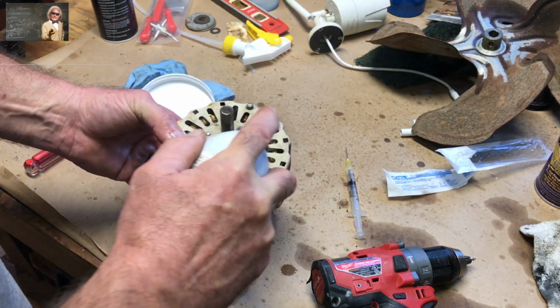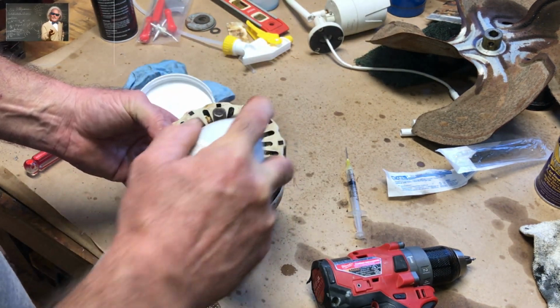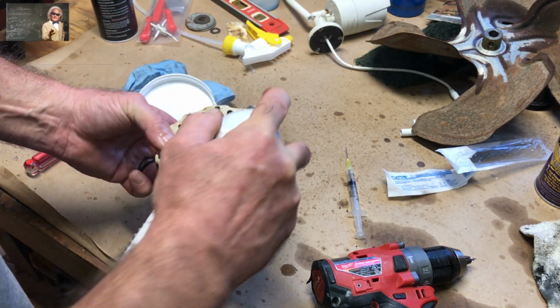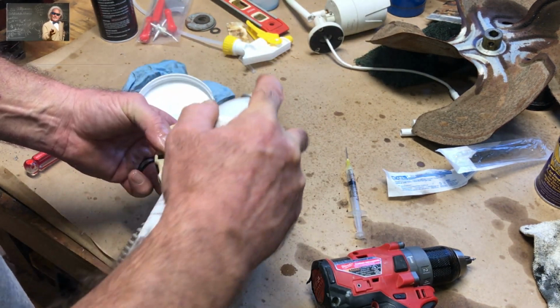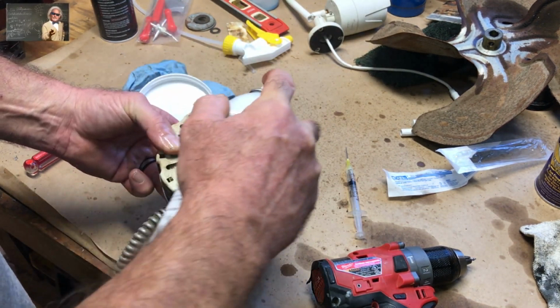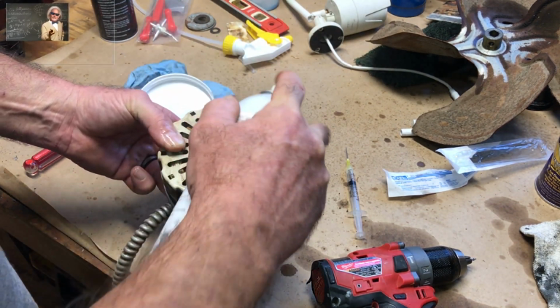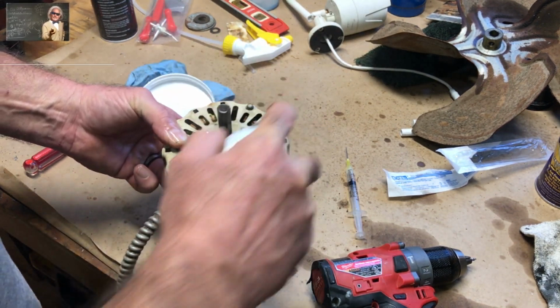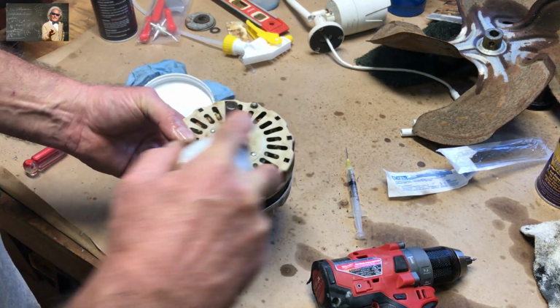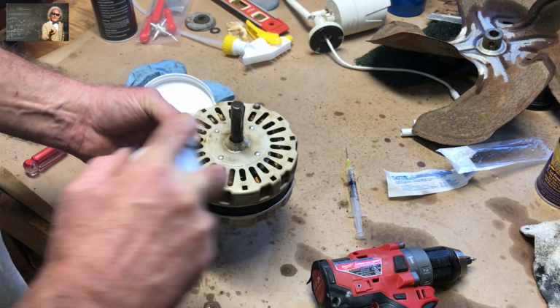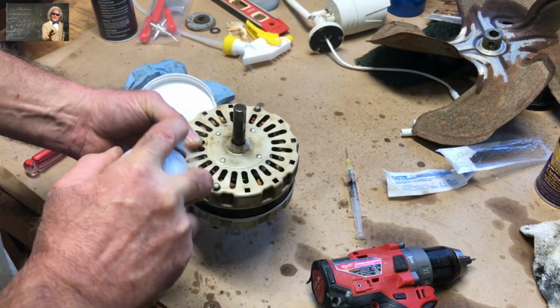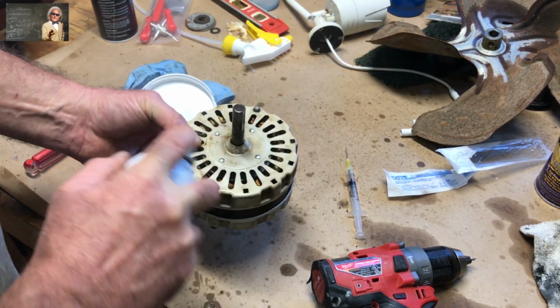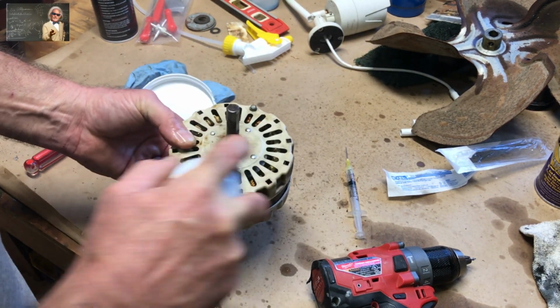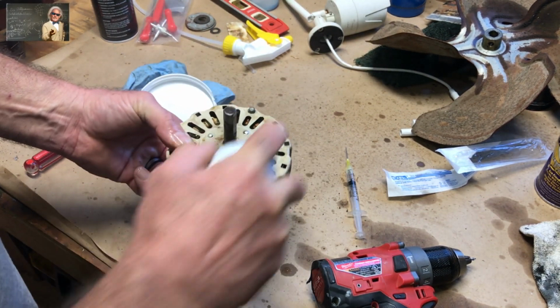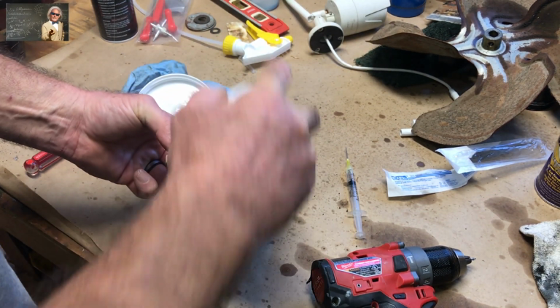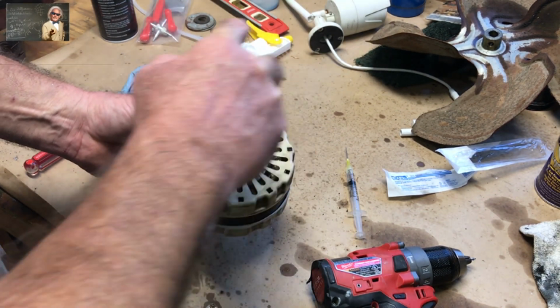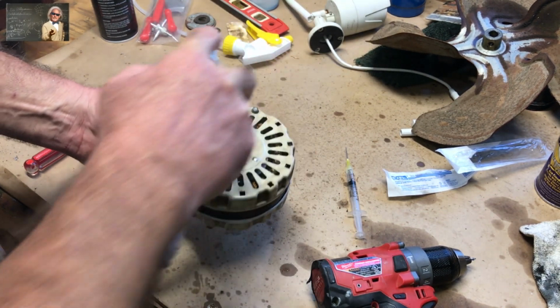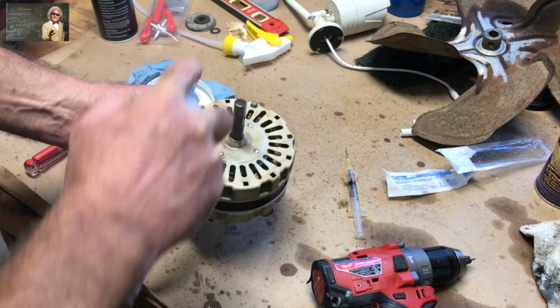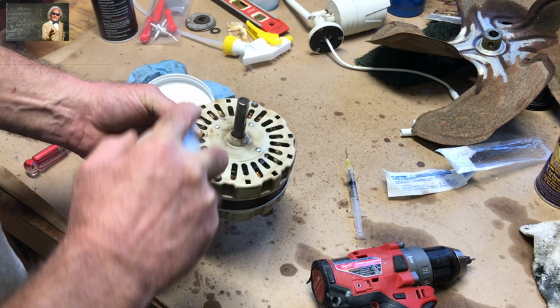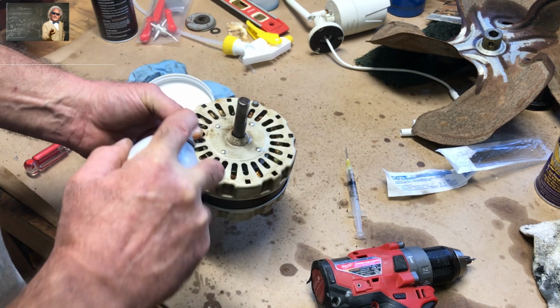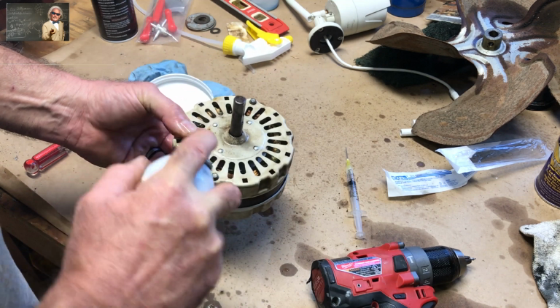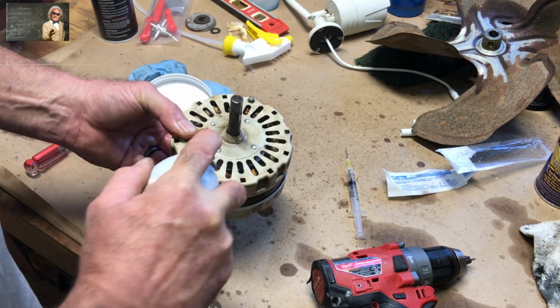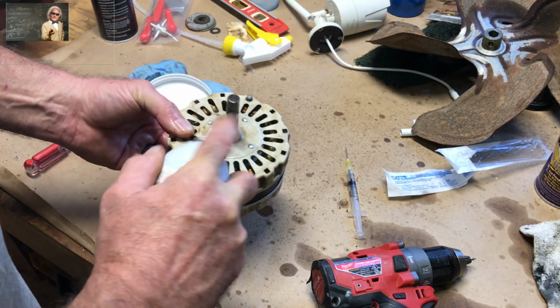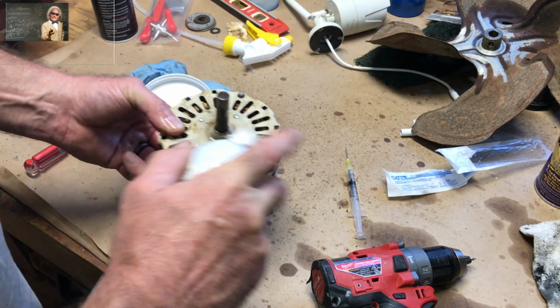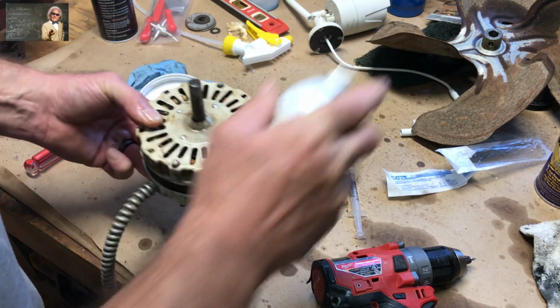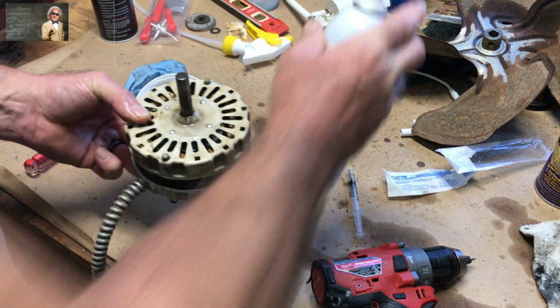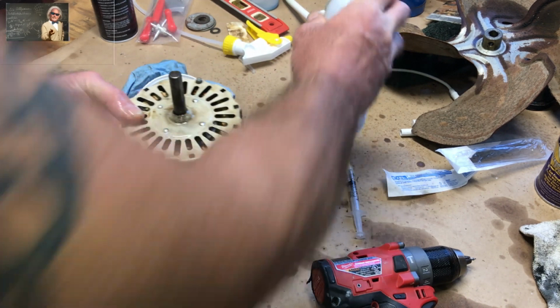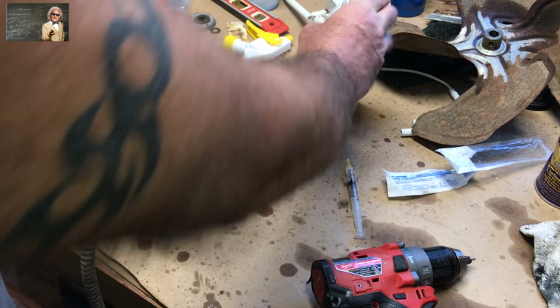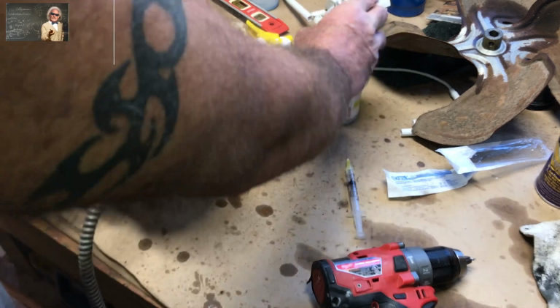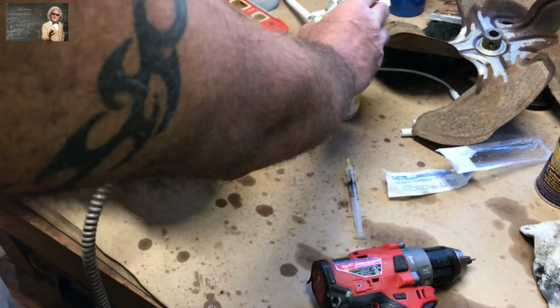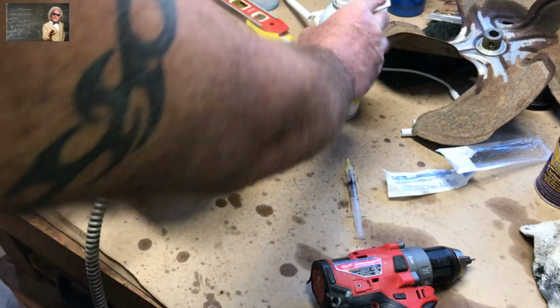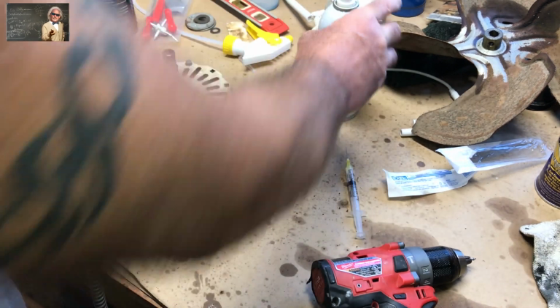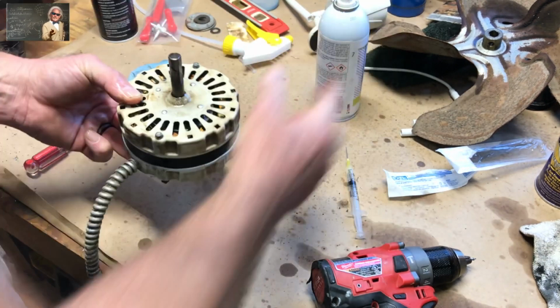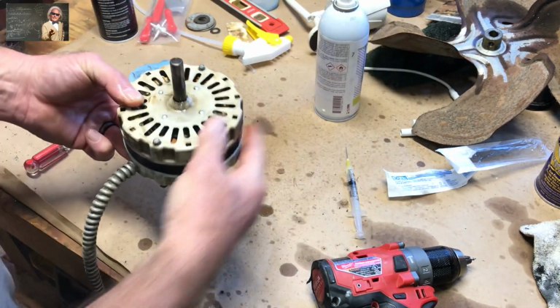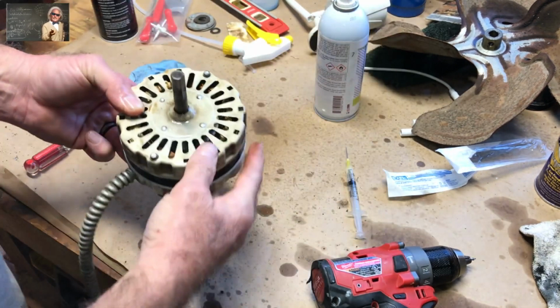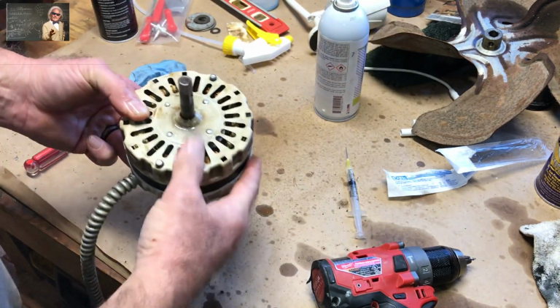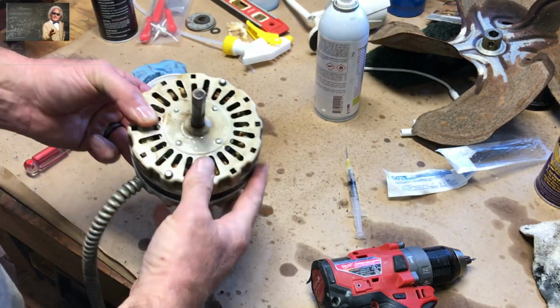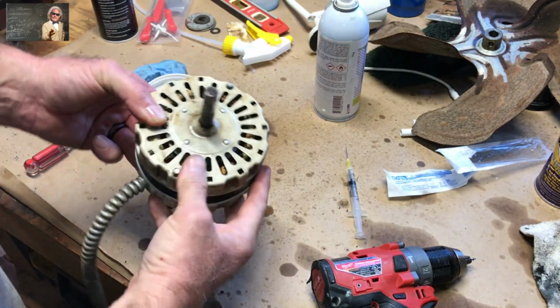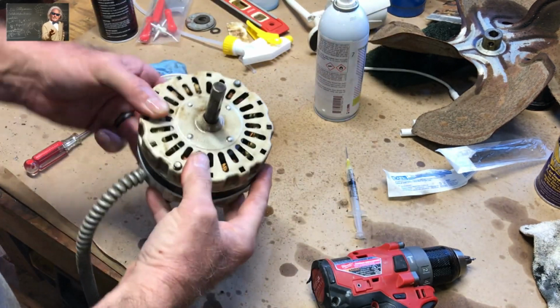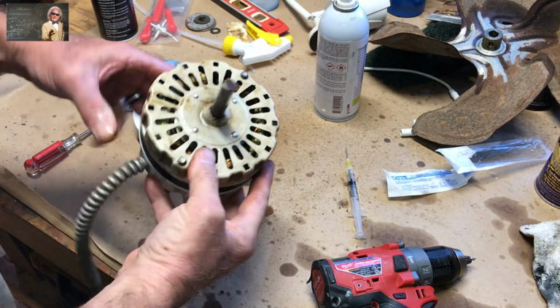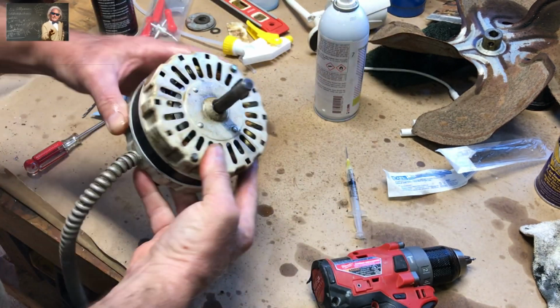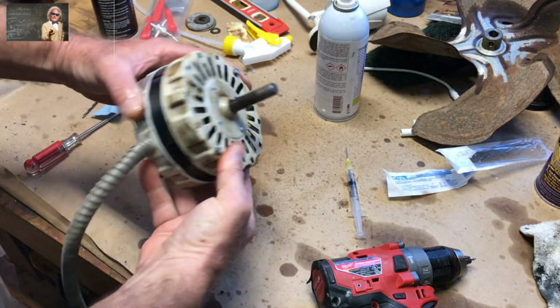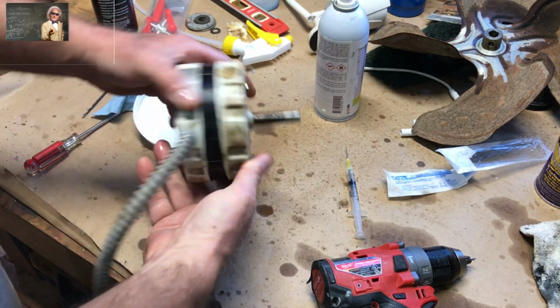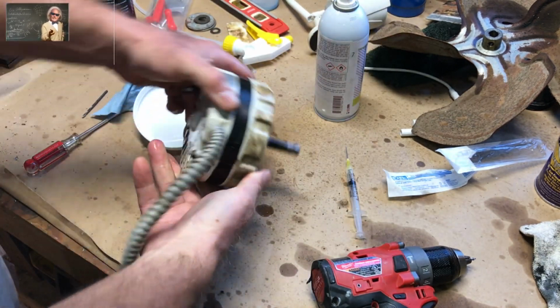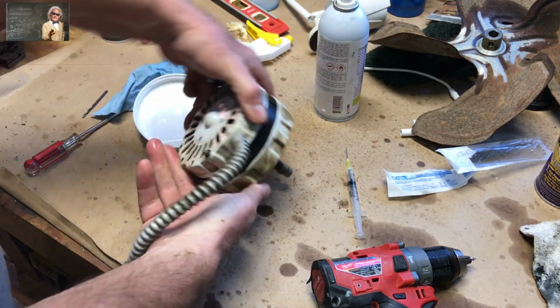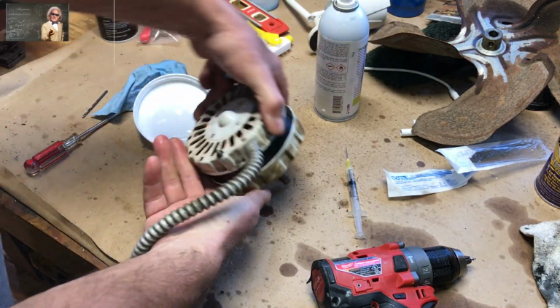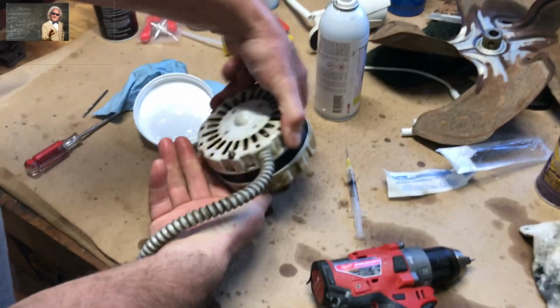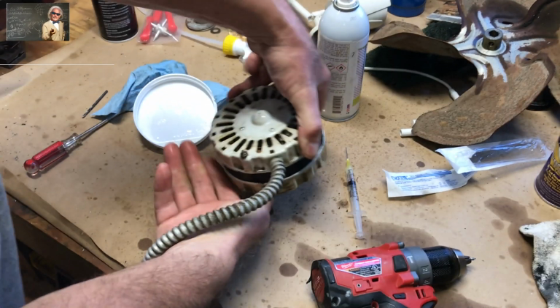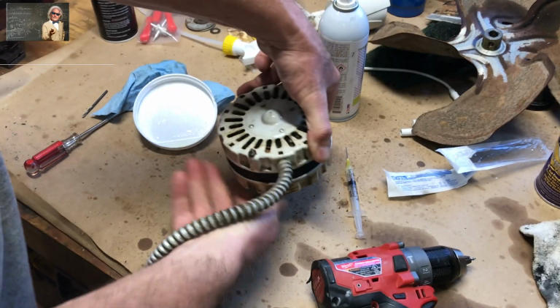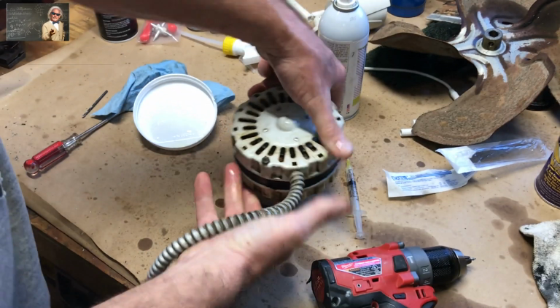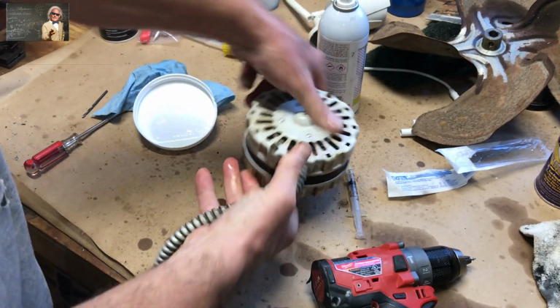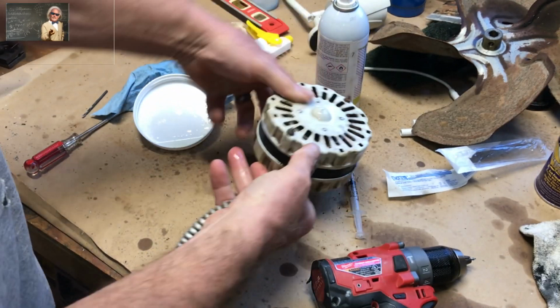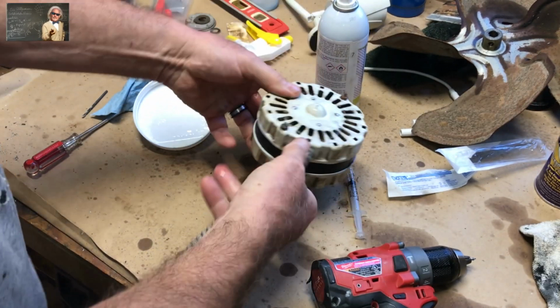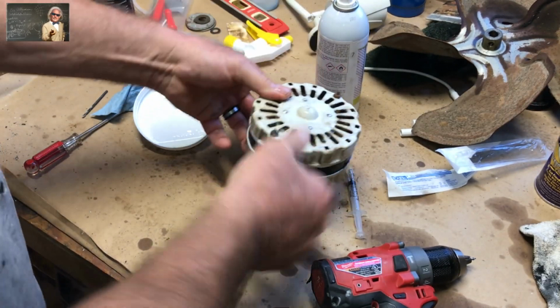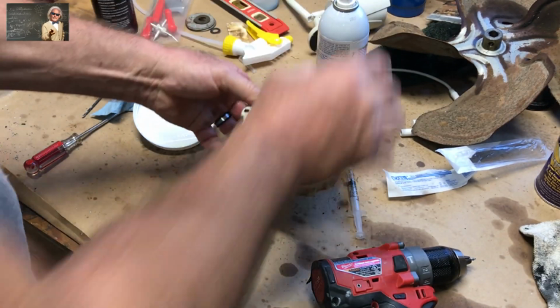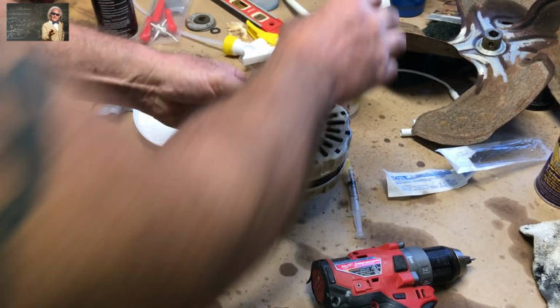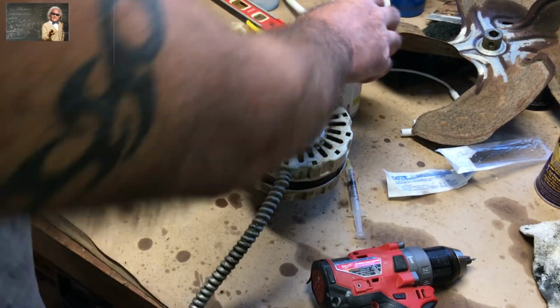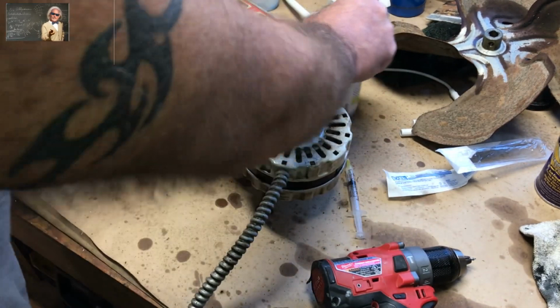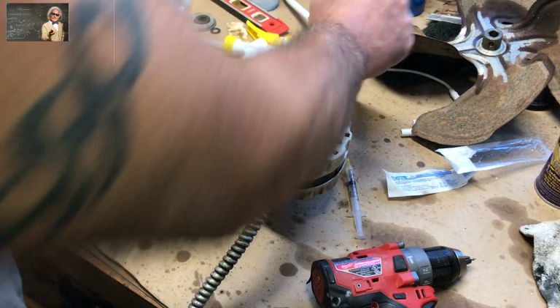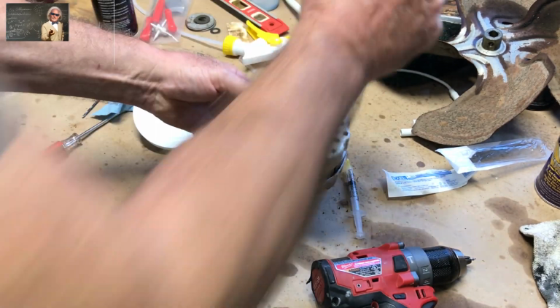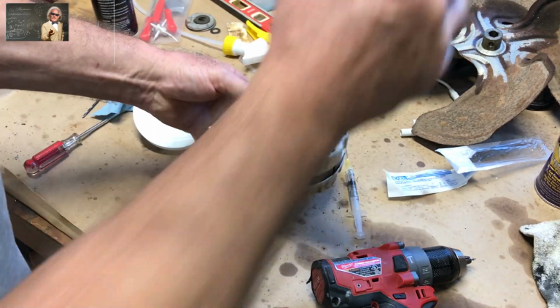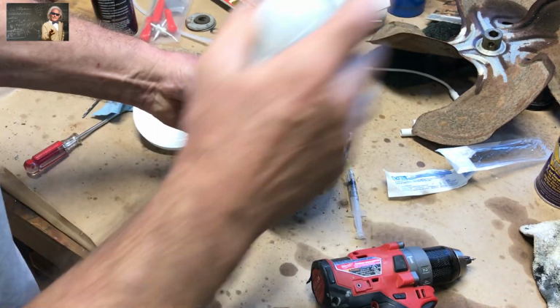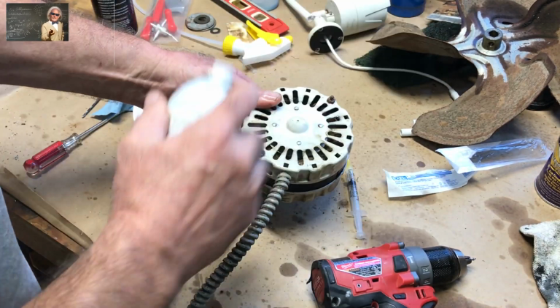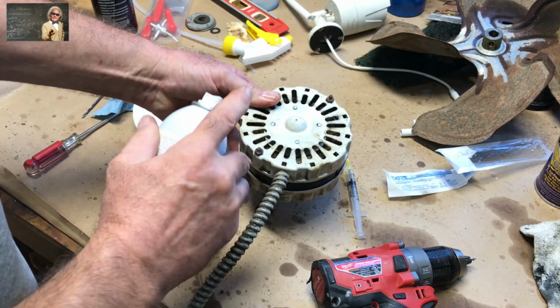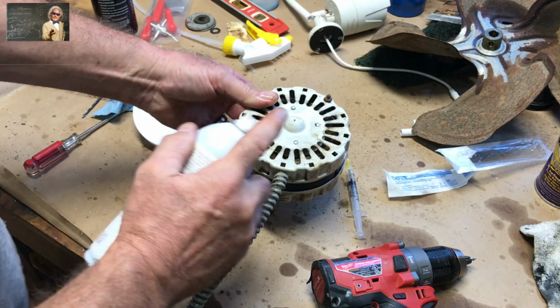Then take your electrical cleaner and electrical lube, spray it around, then tip it upside down and do the same there.